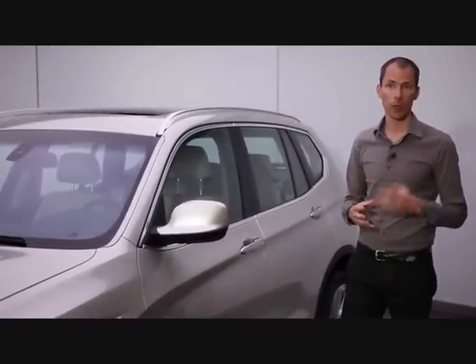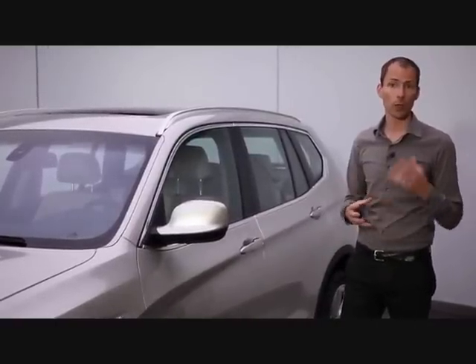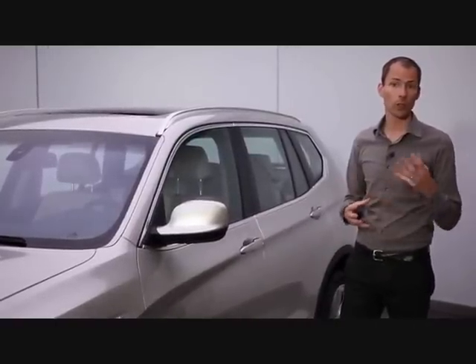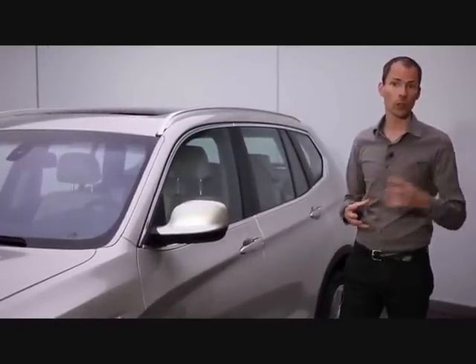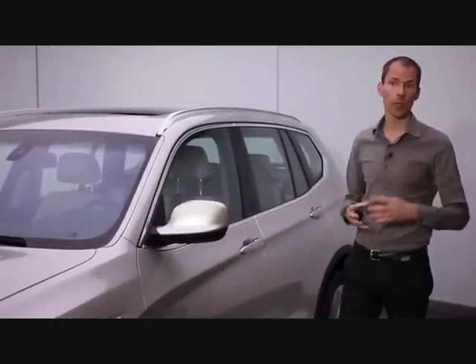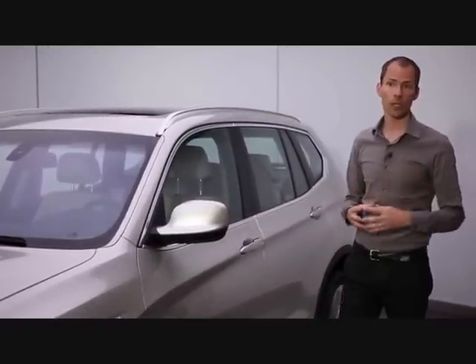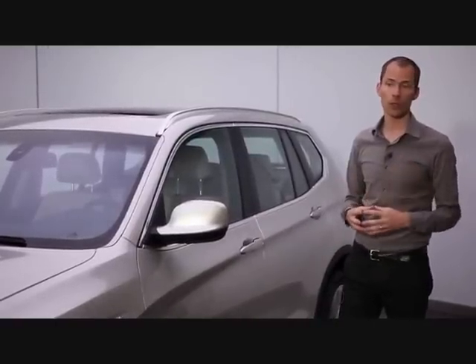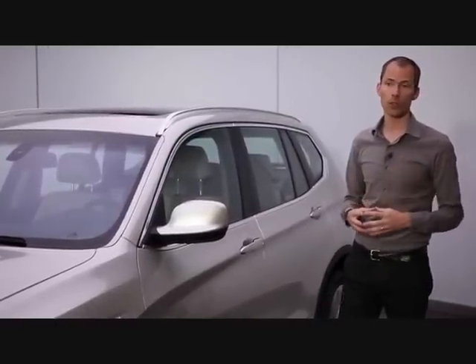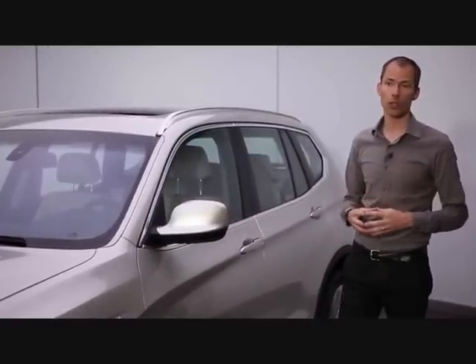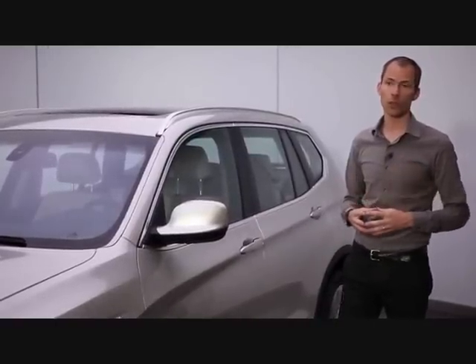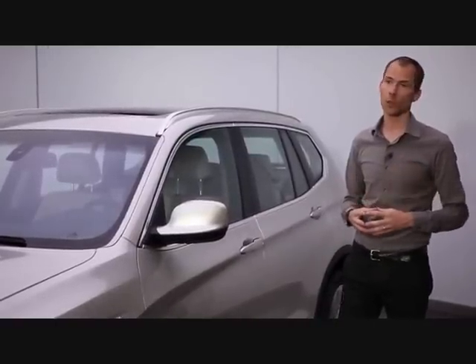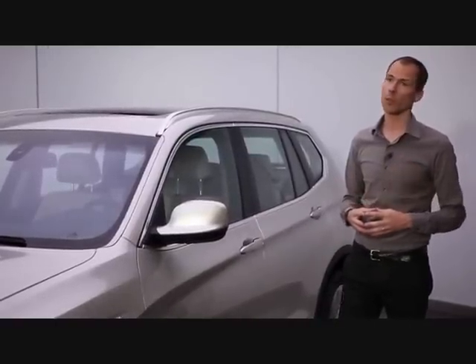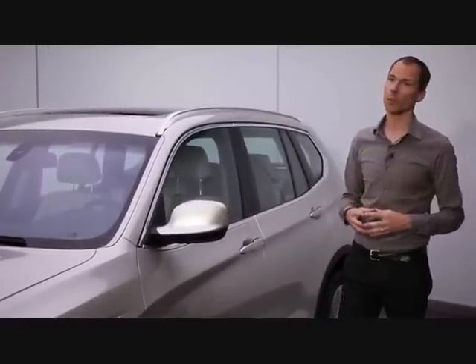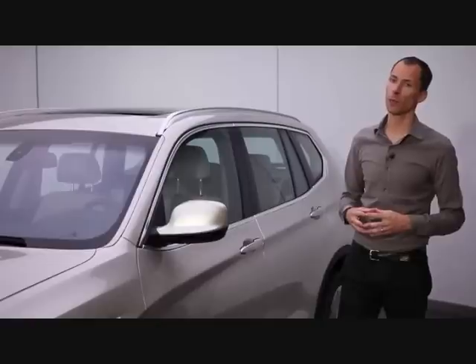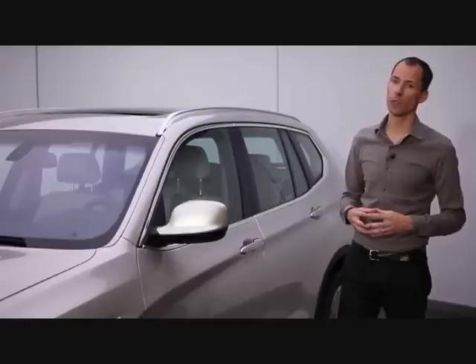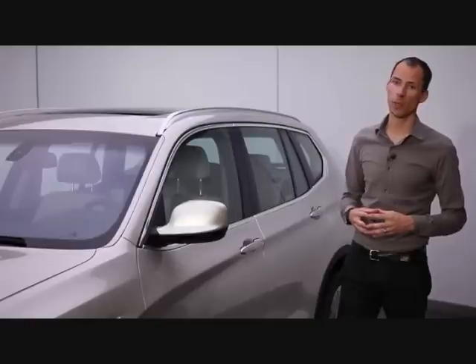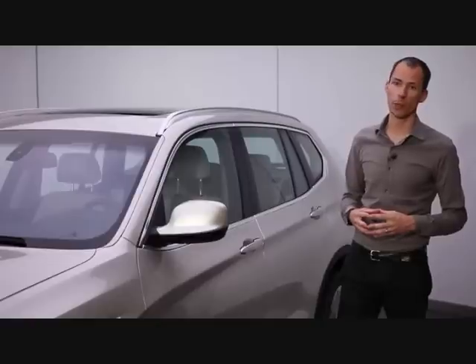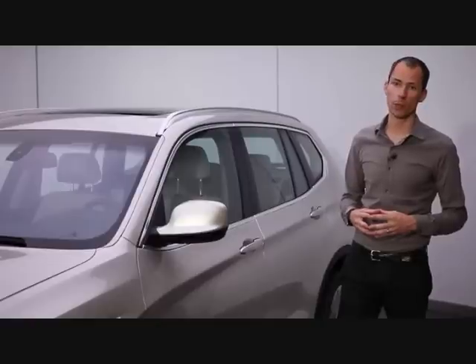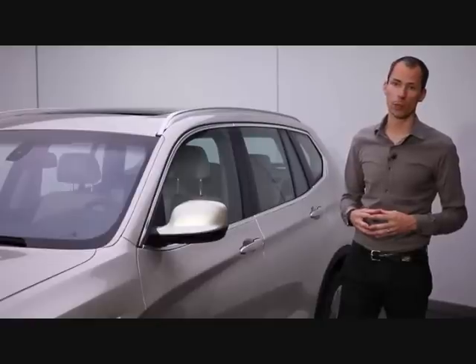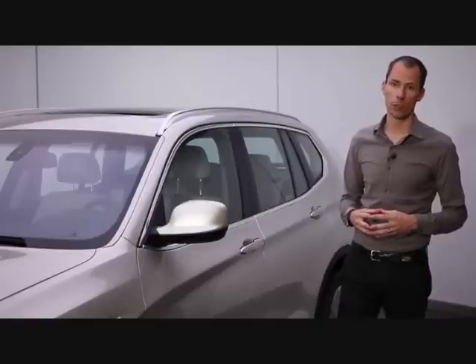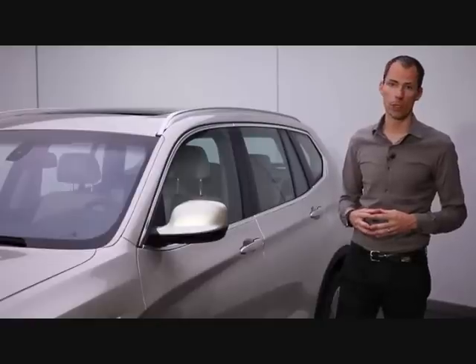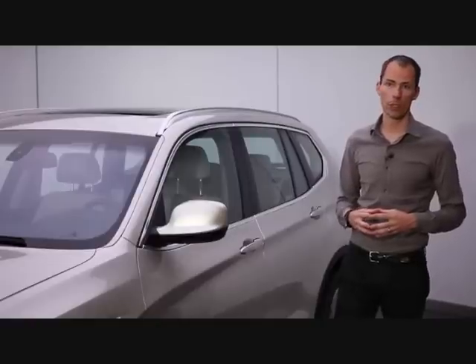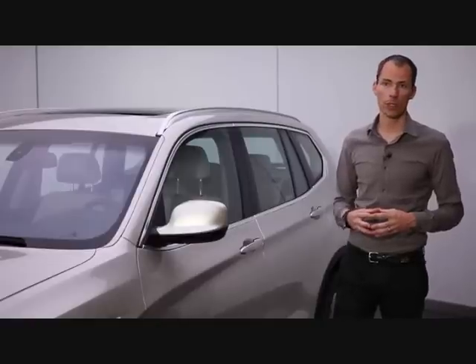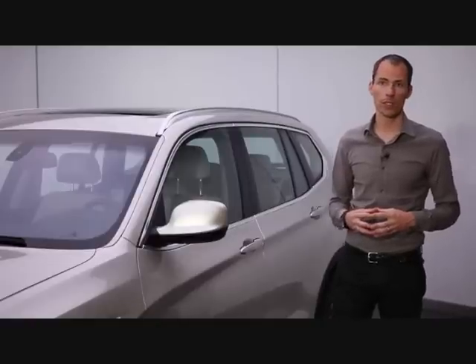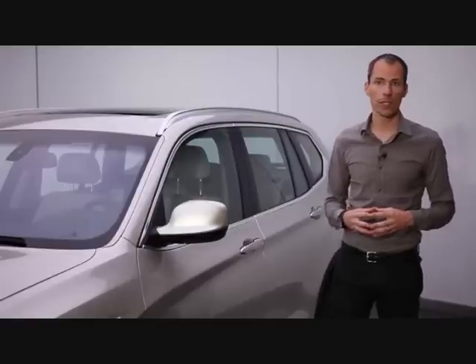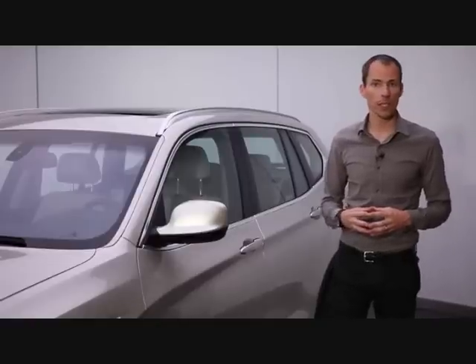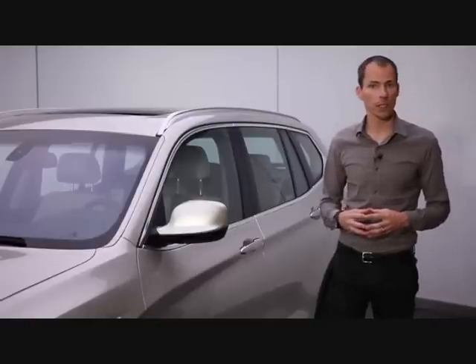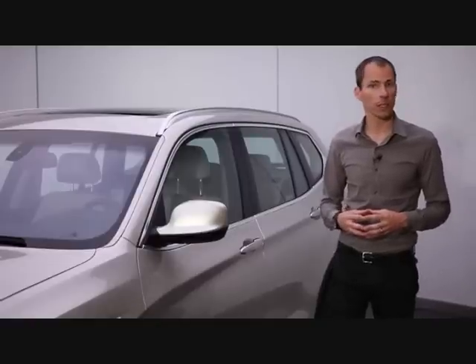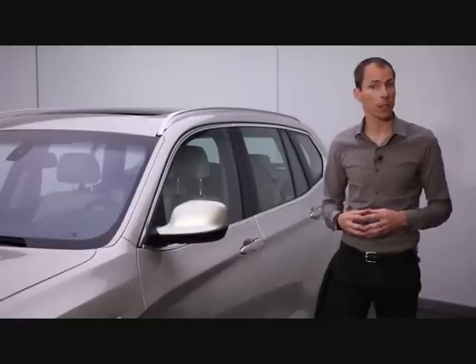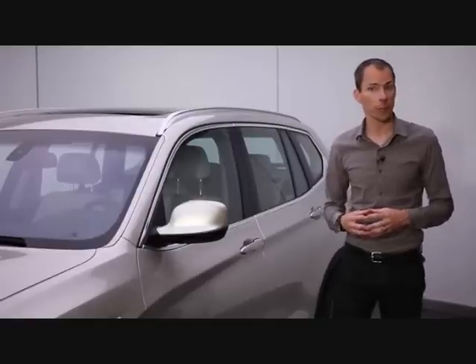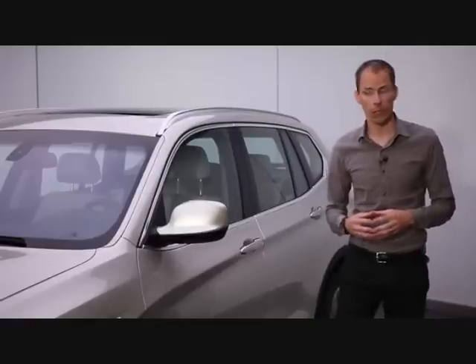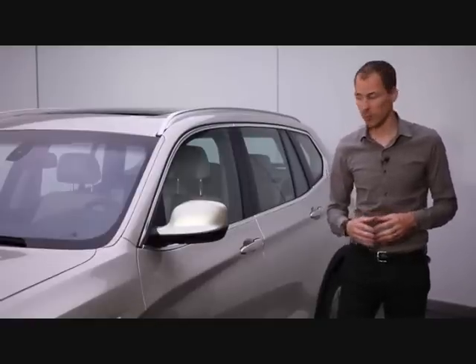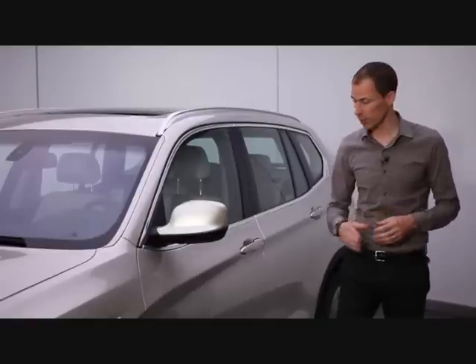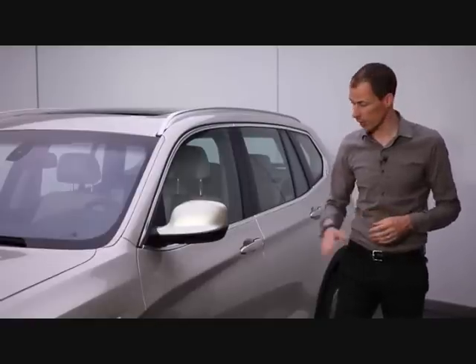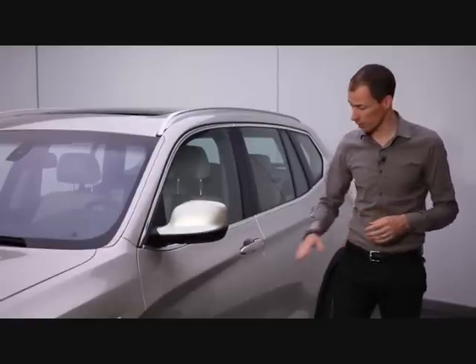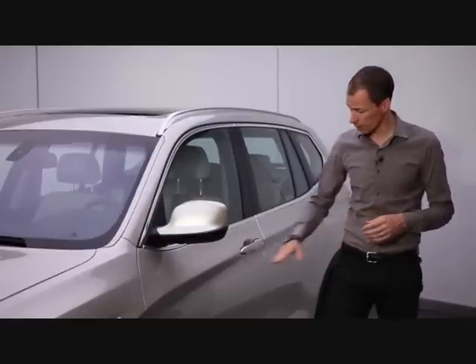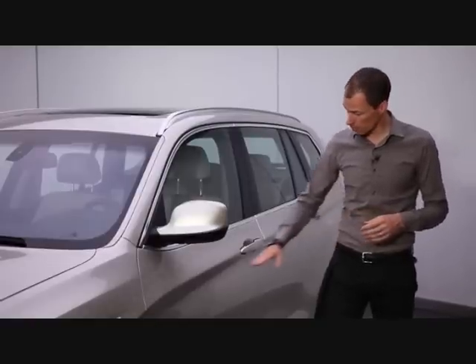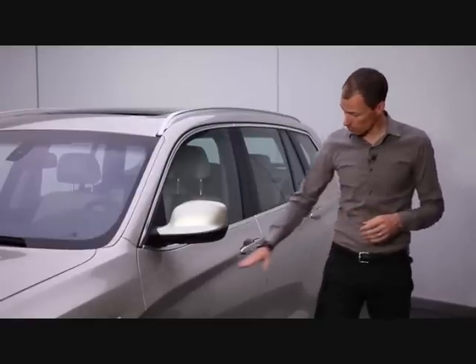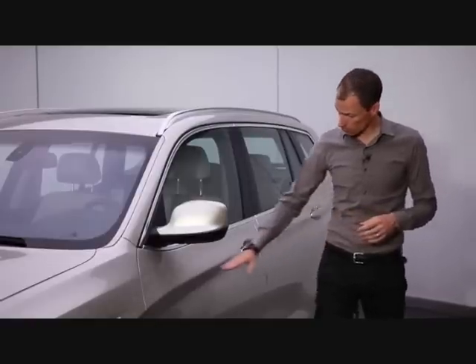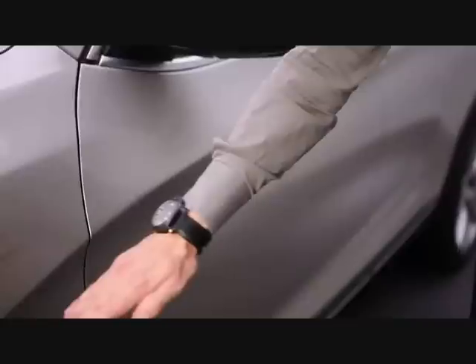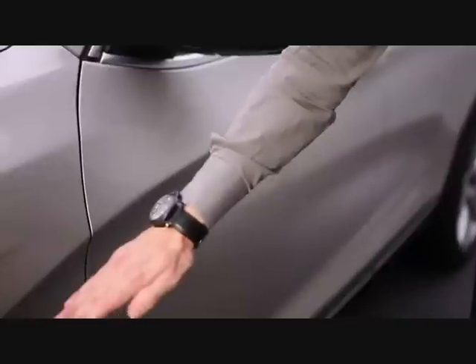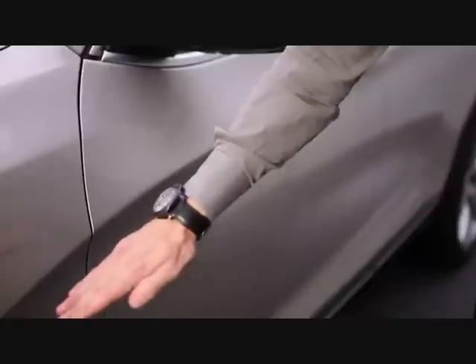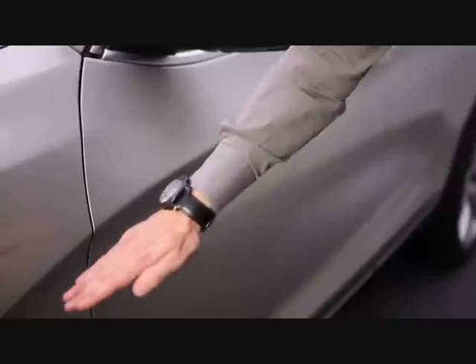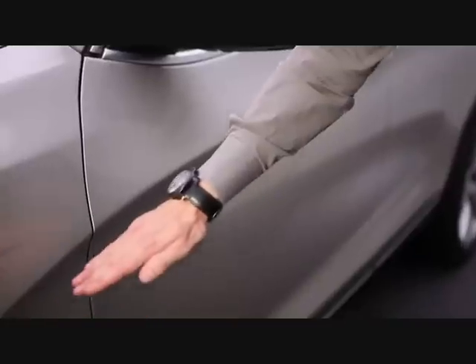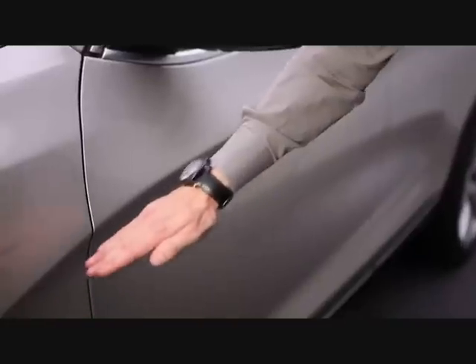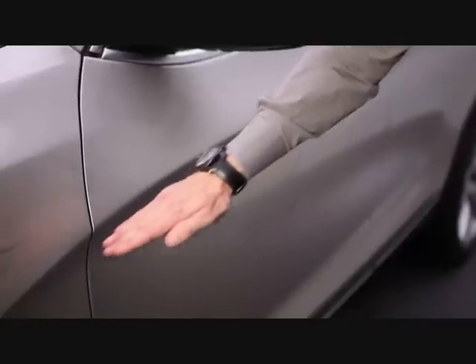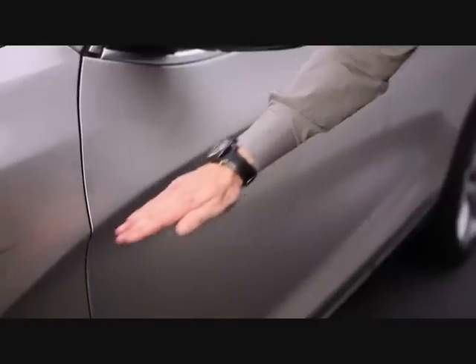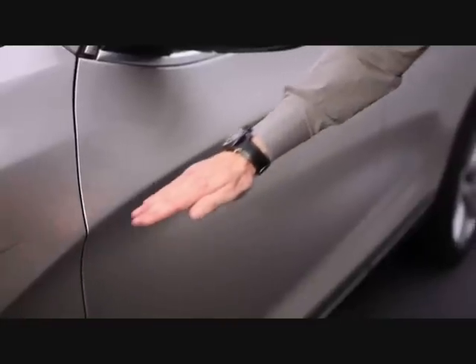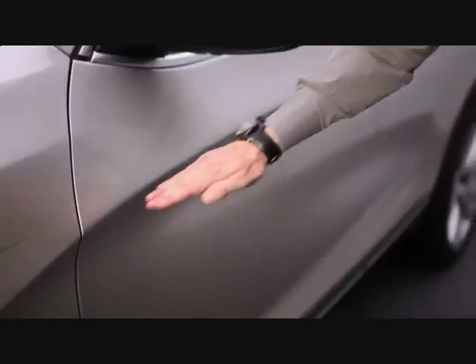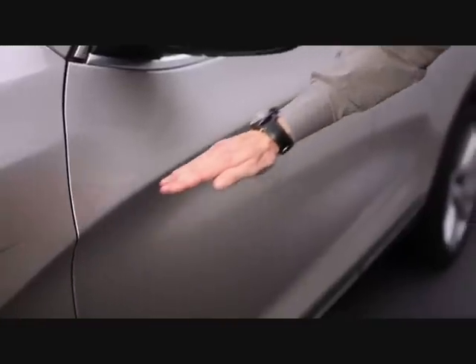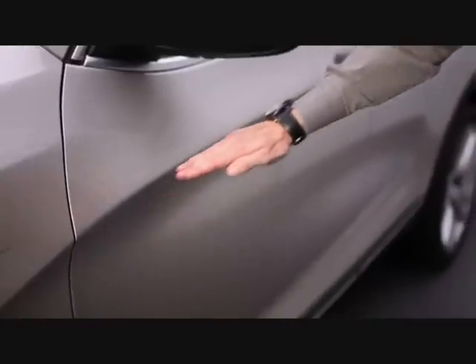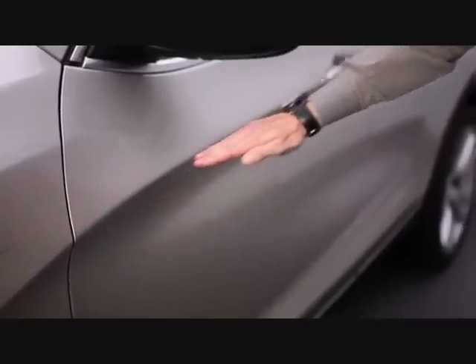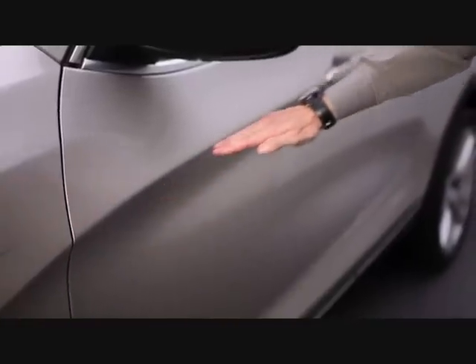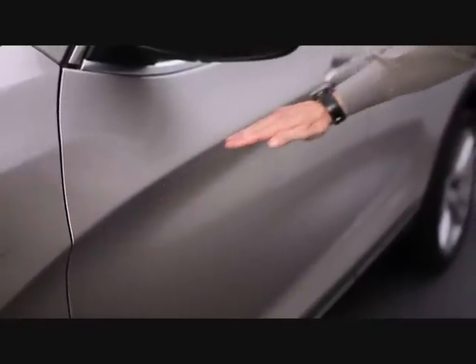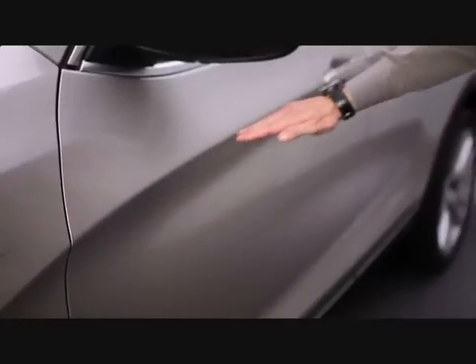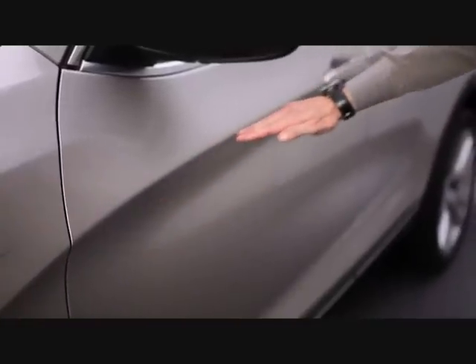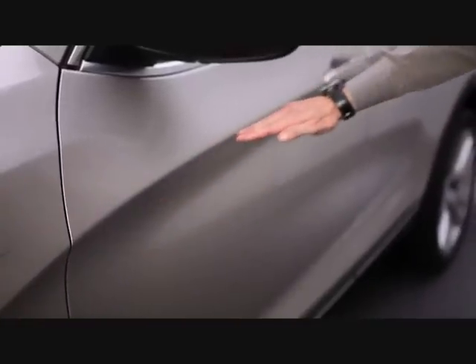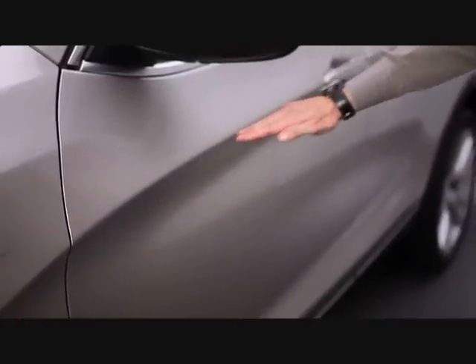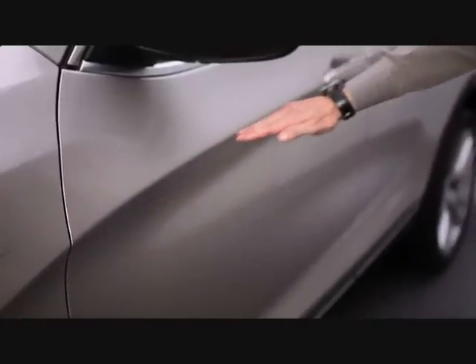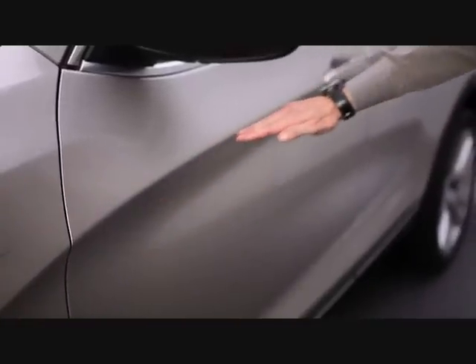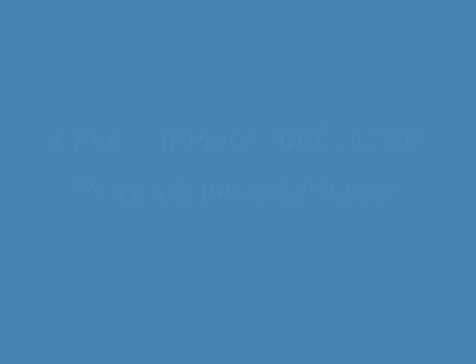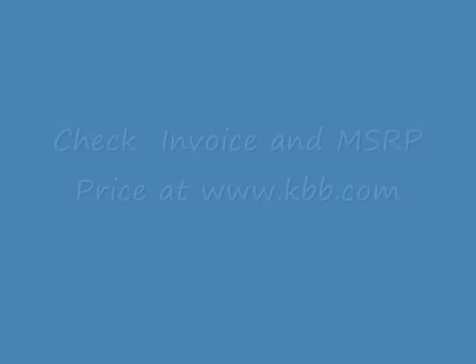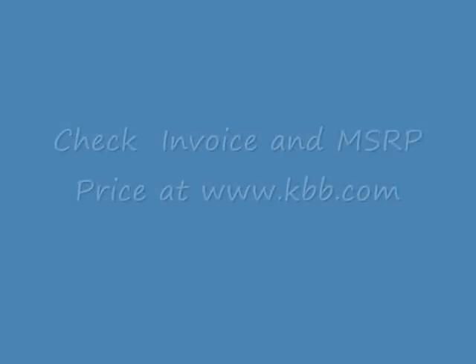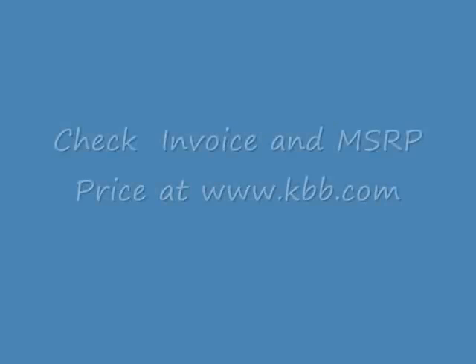We also make use of the BMW typical Sikke in the body side, which is a feature that we've used for many years.